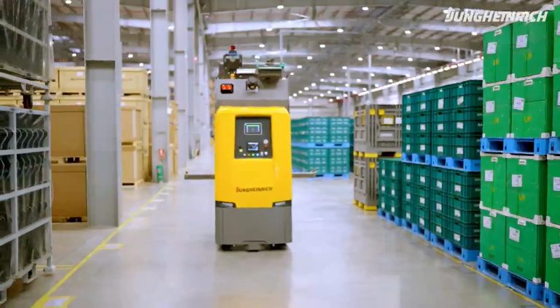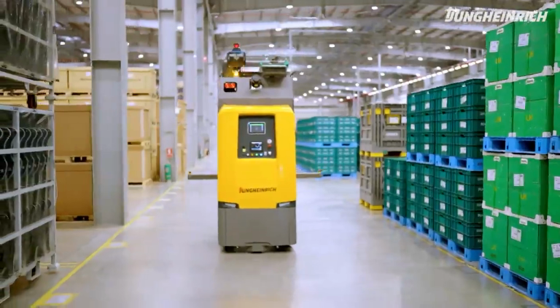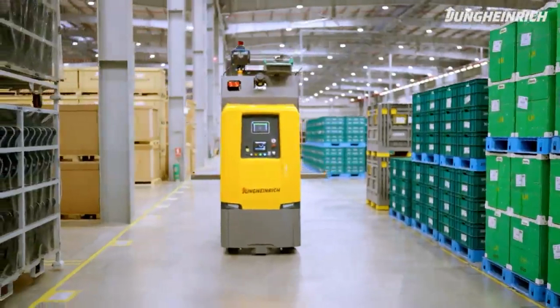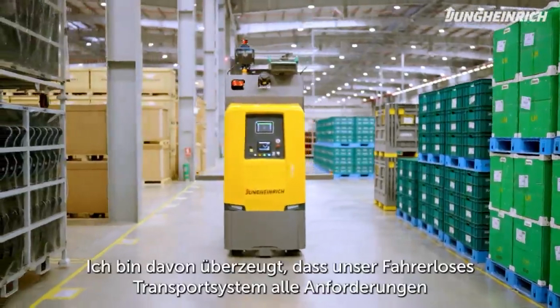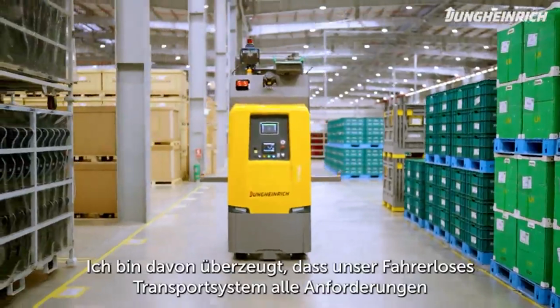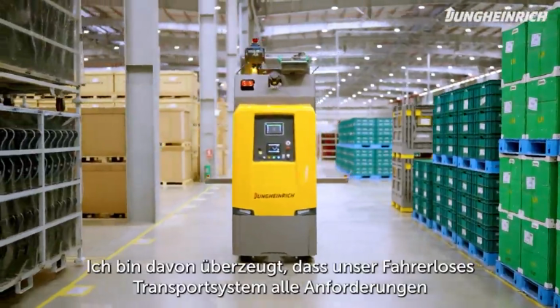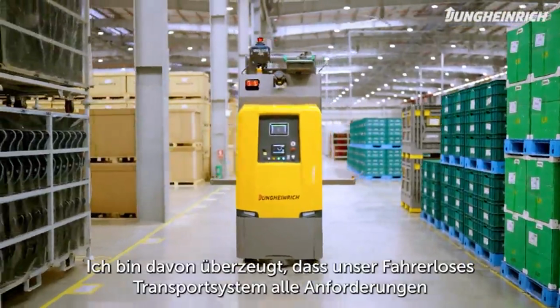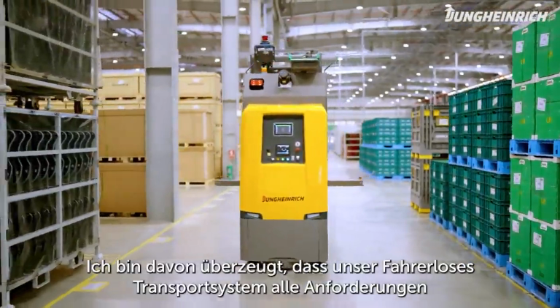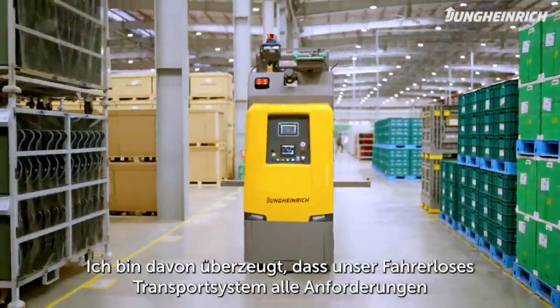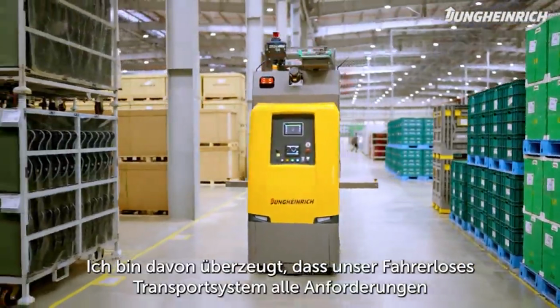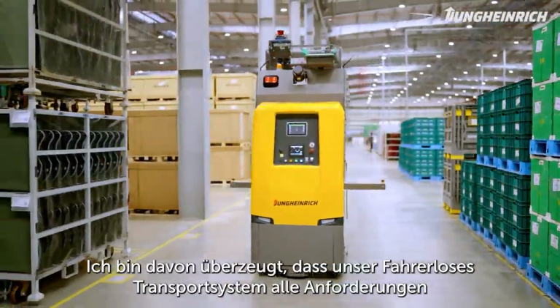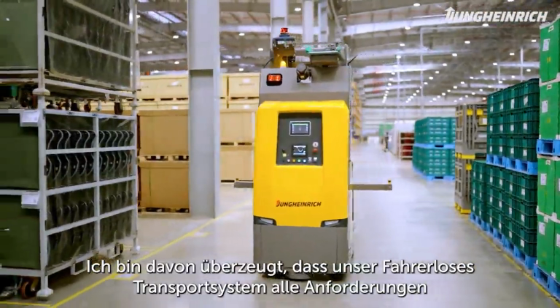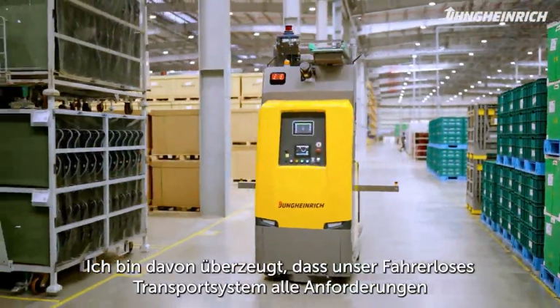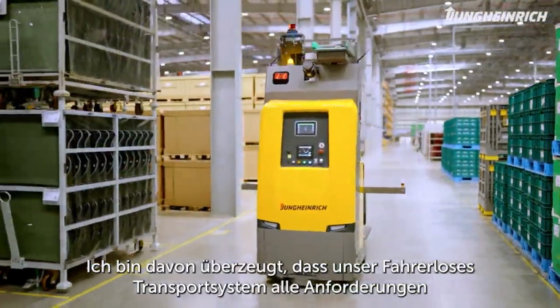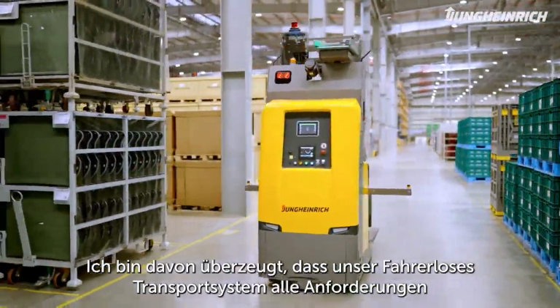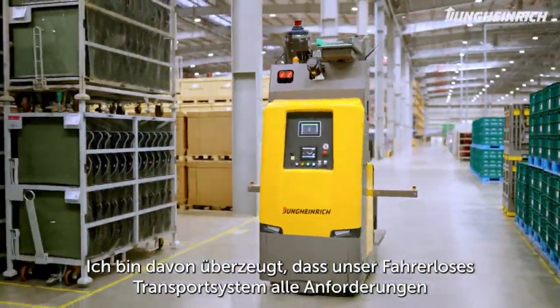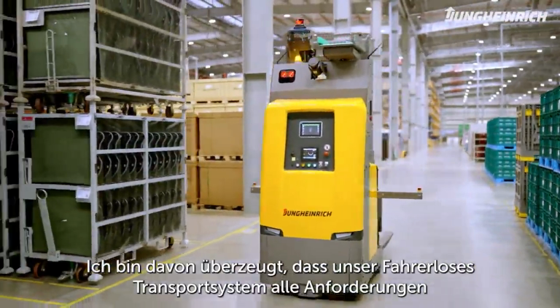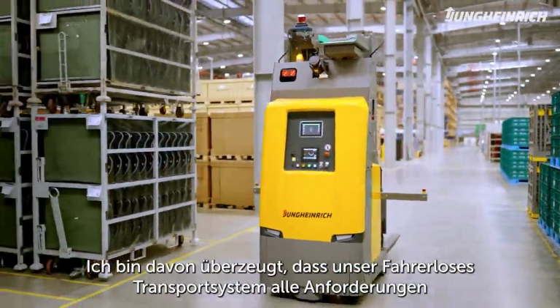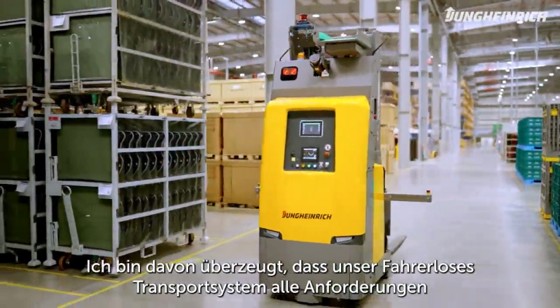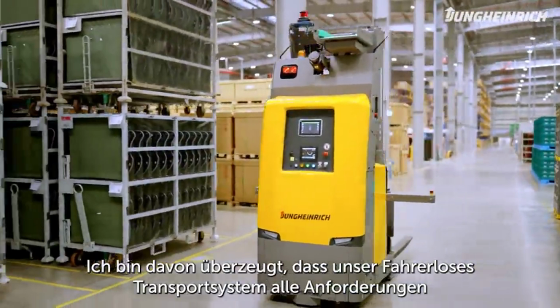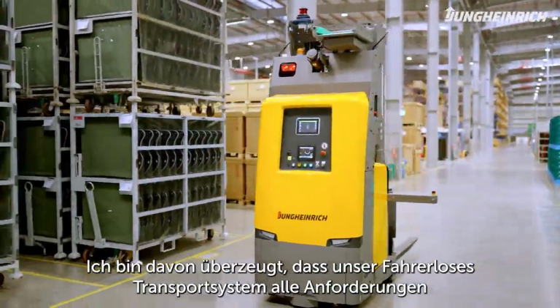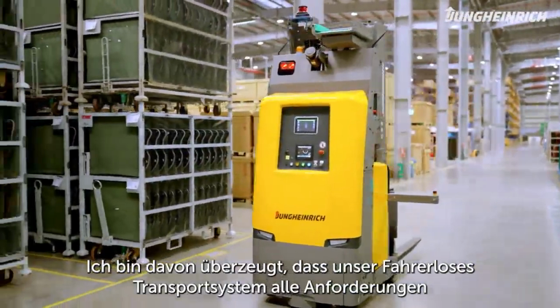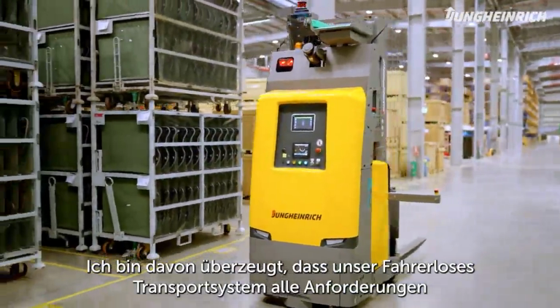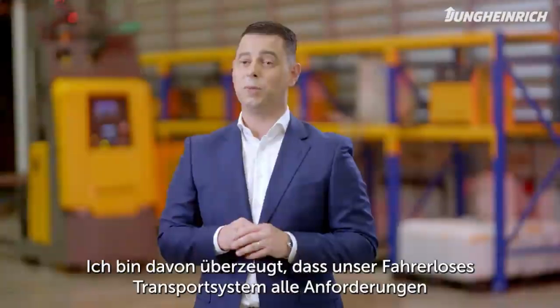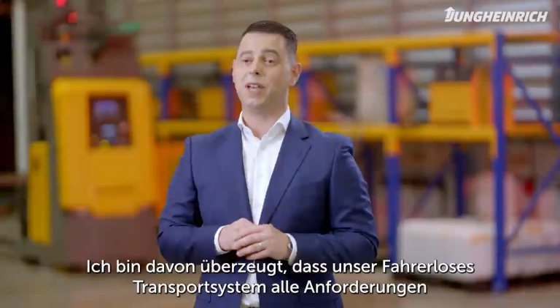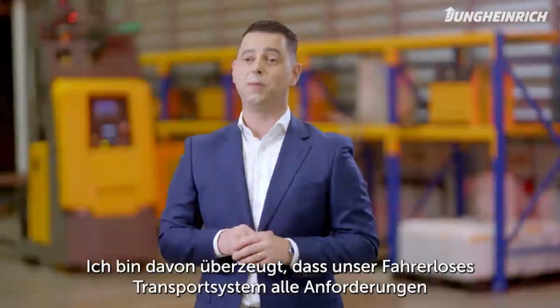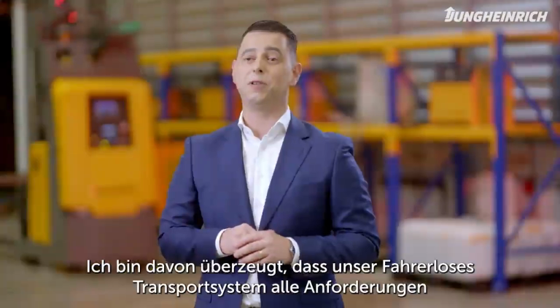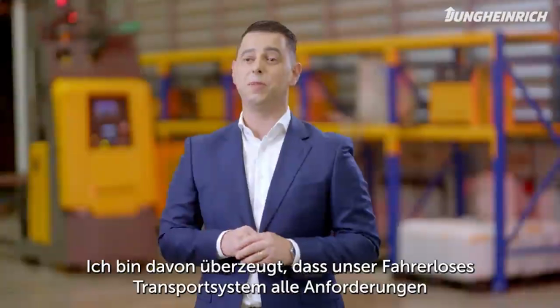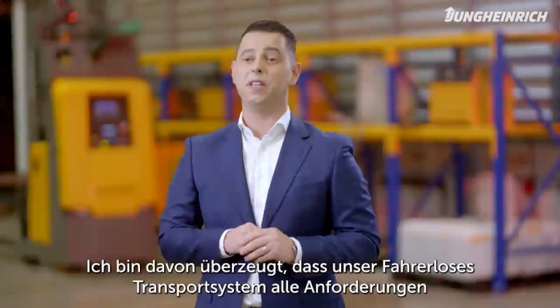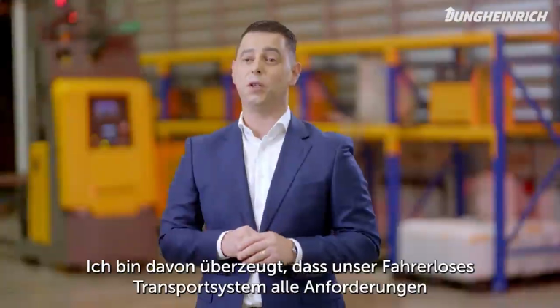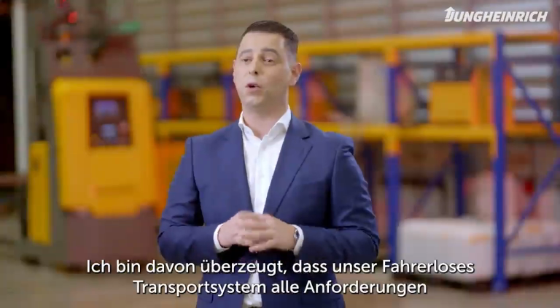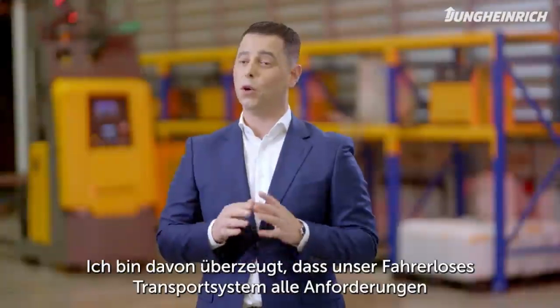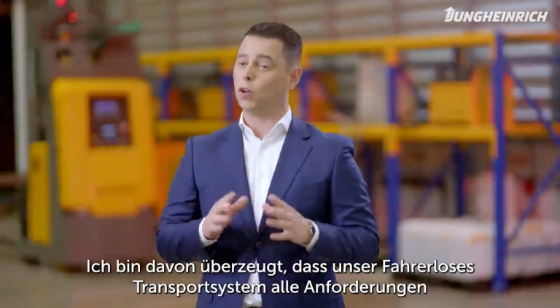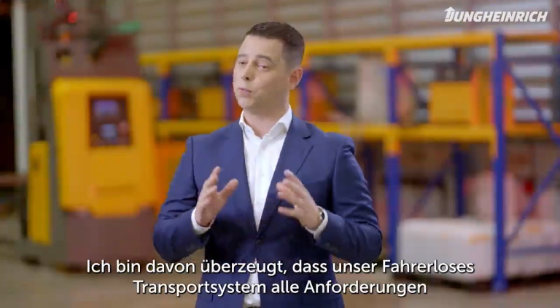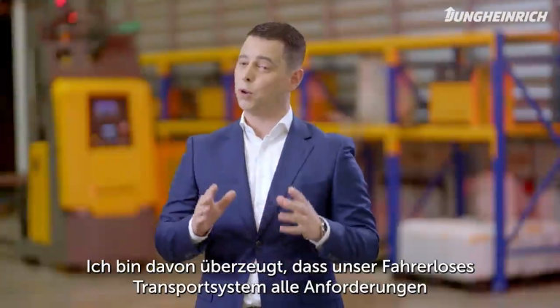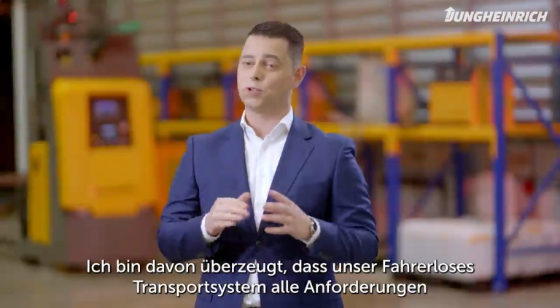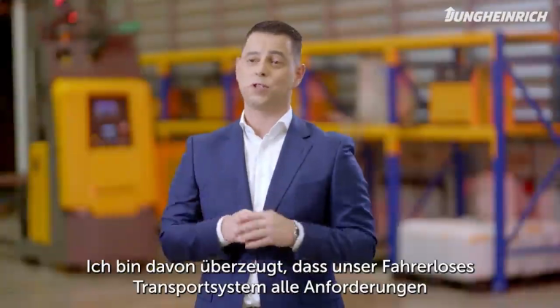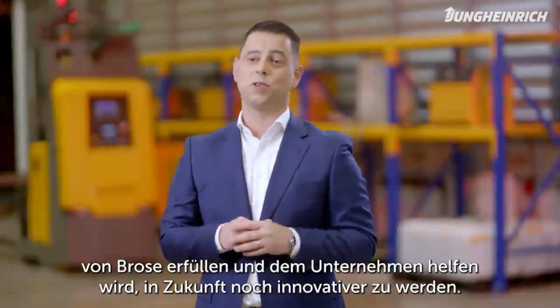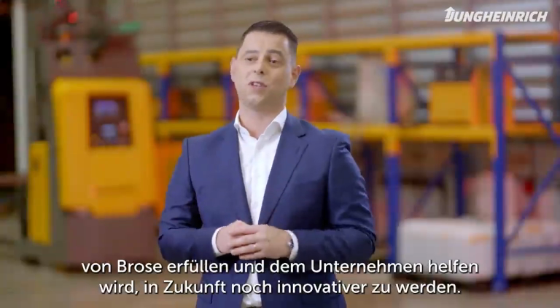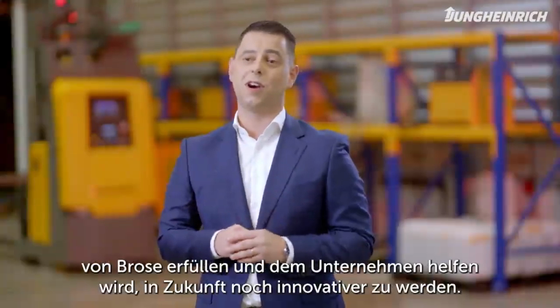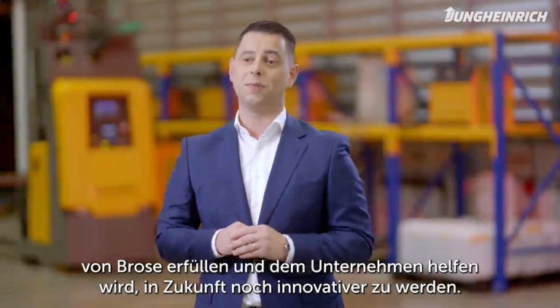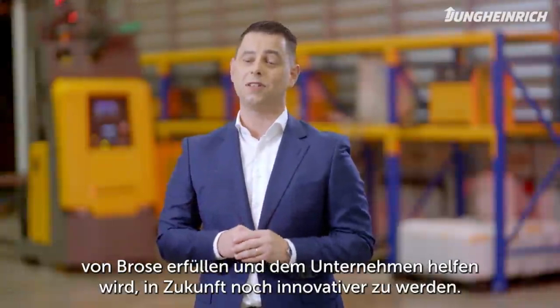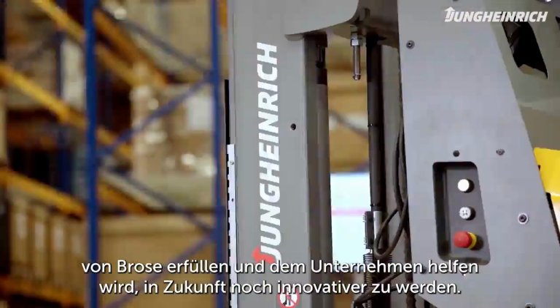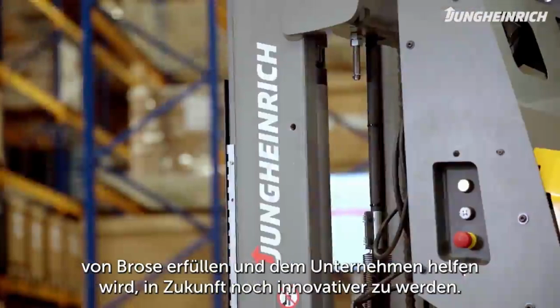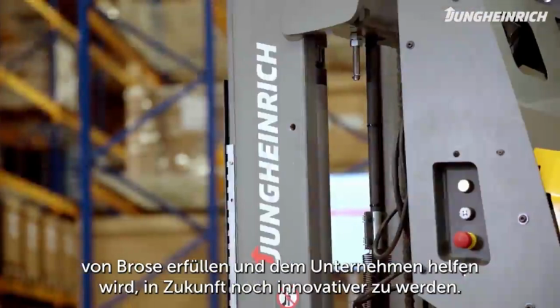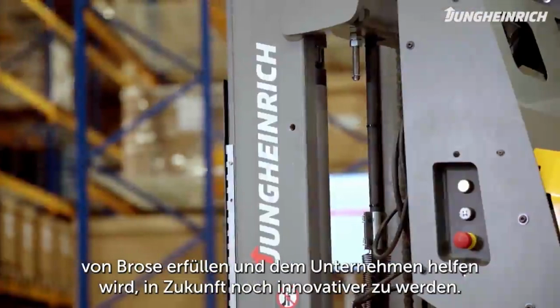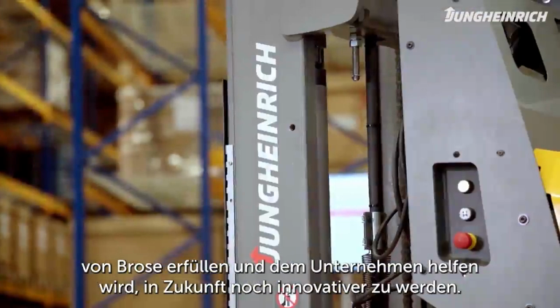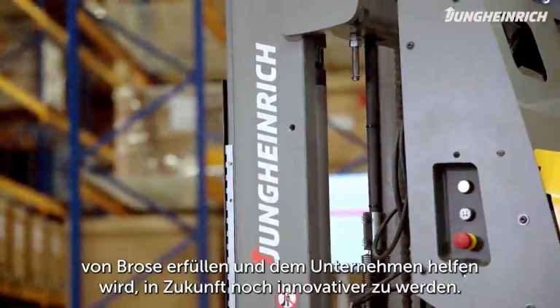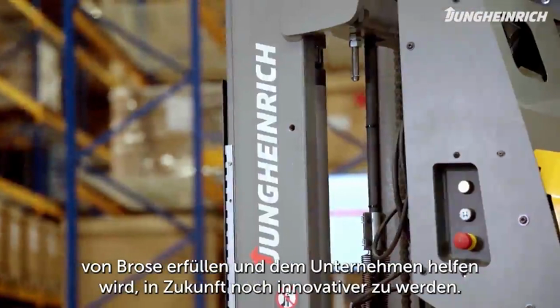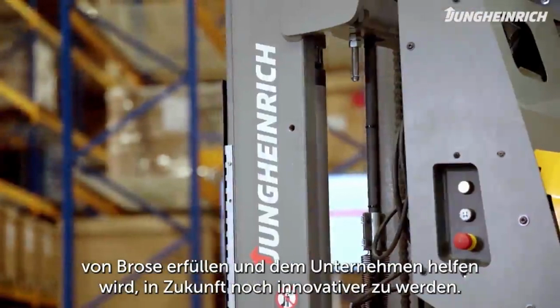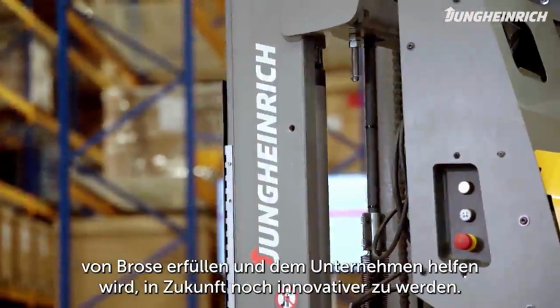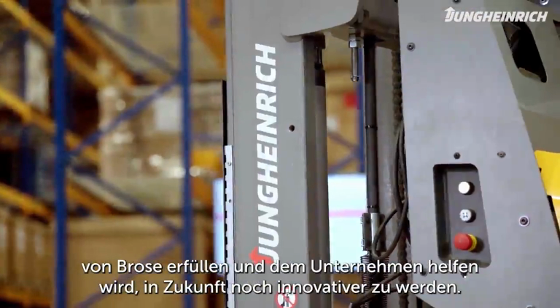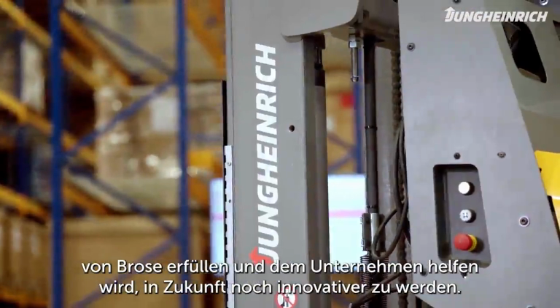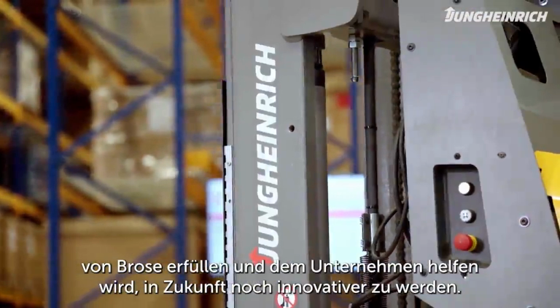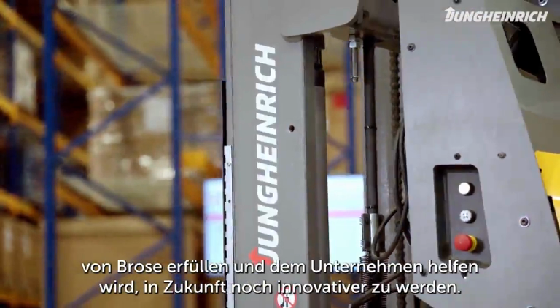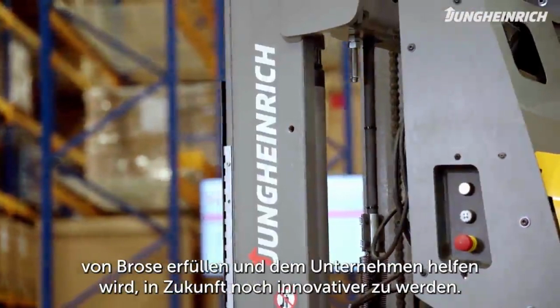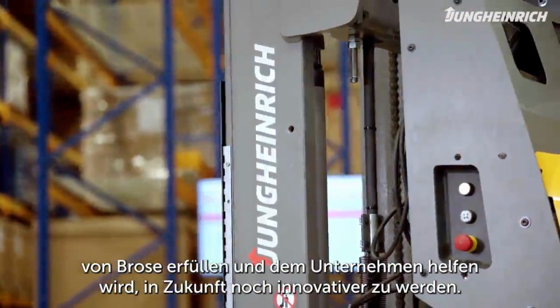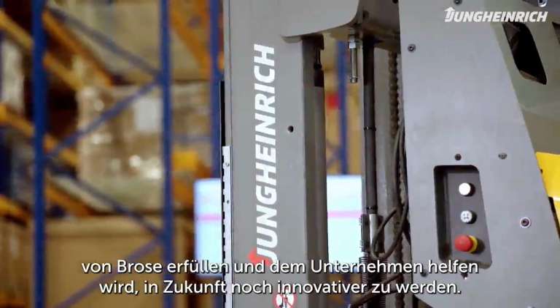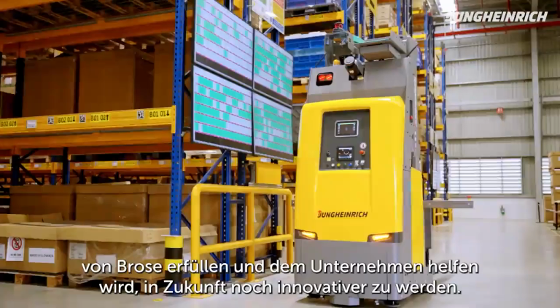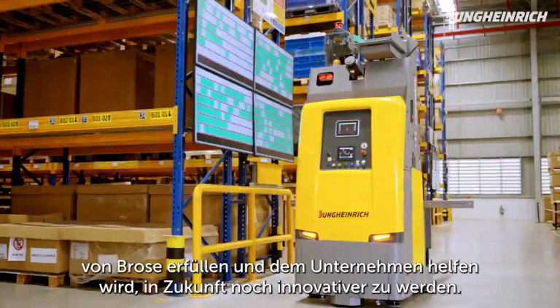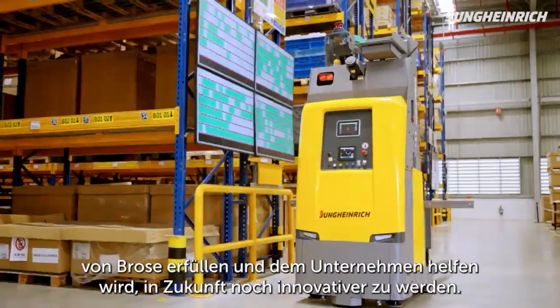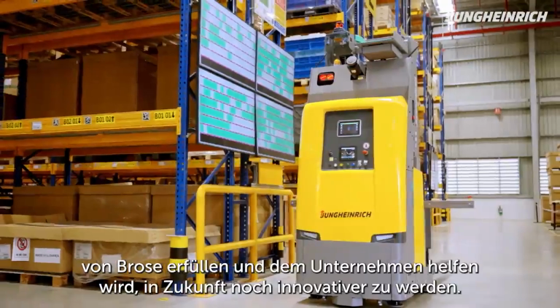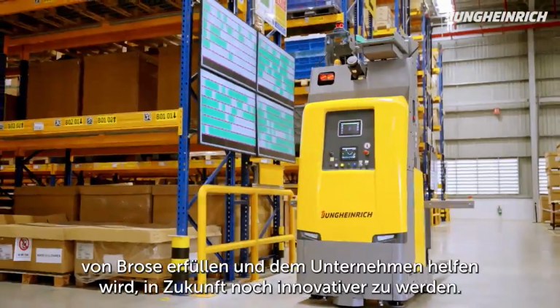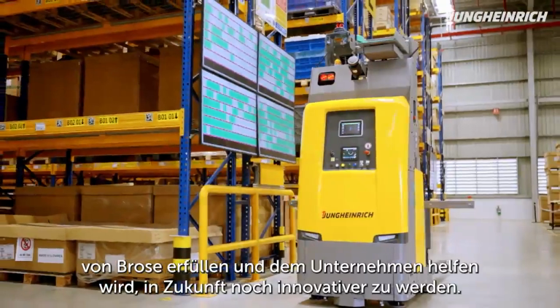I believe that our automated guided vehicle will be able to meet all of Brose's requirements and help them to further innovate in the future.